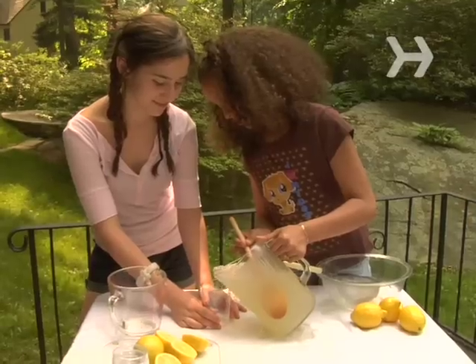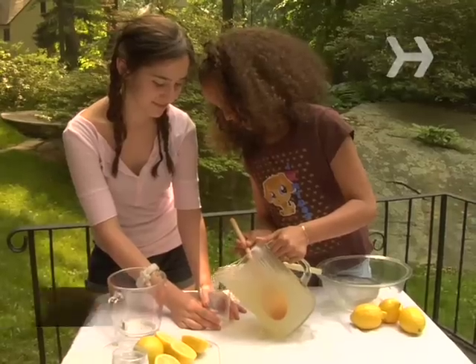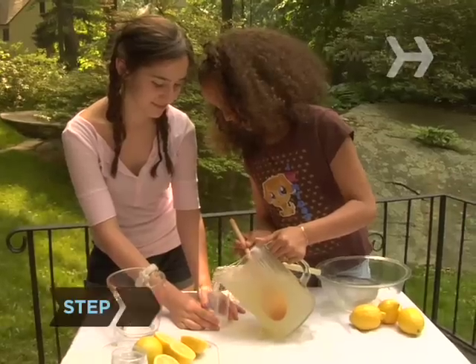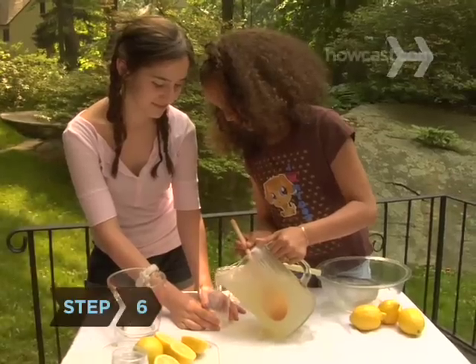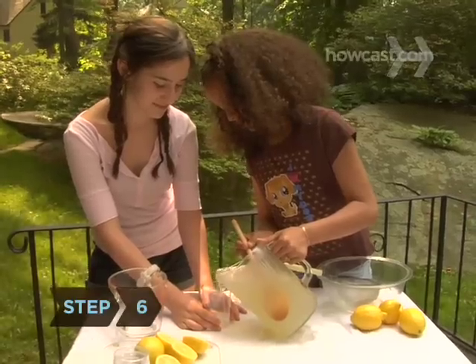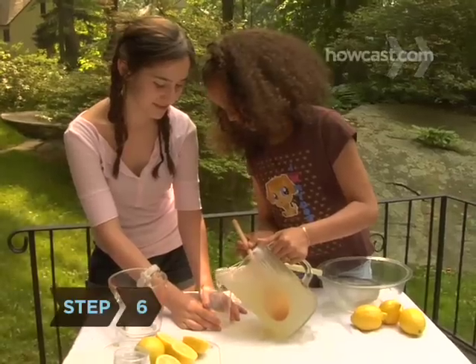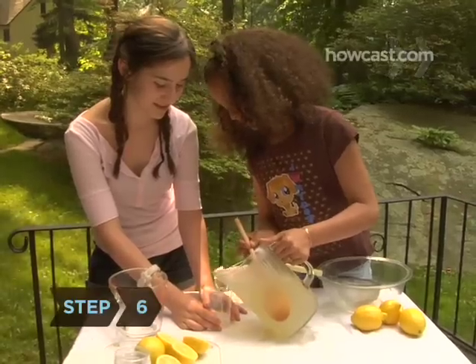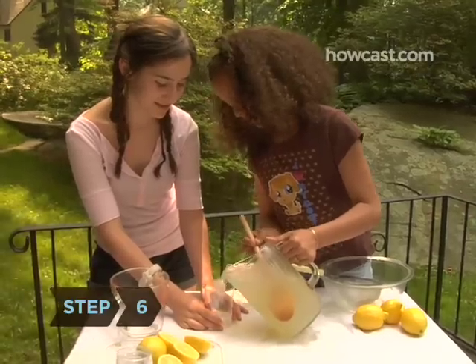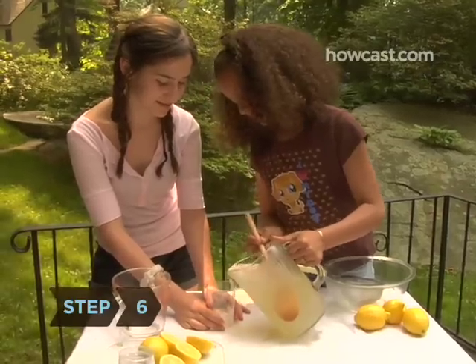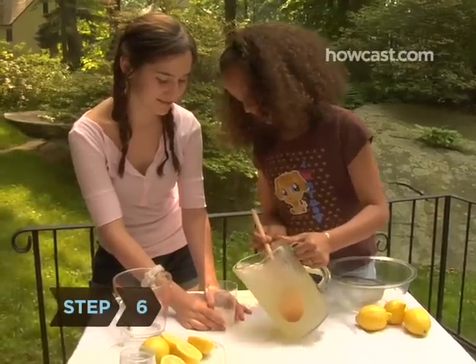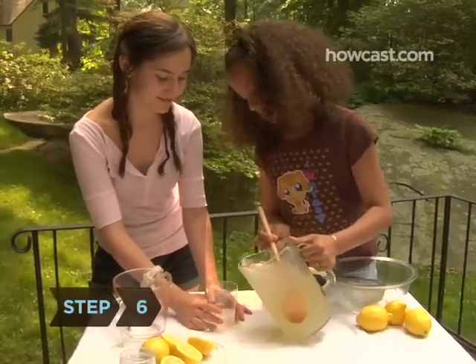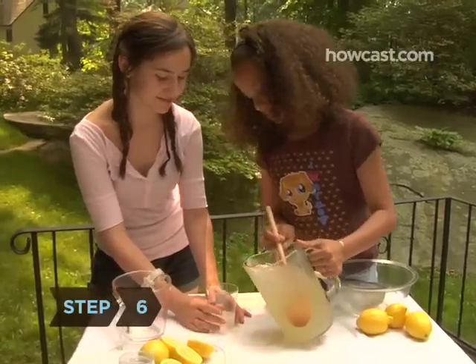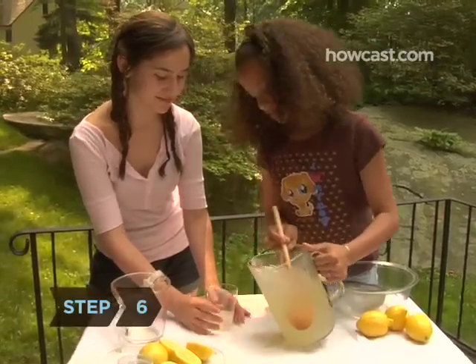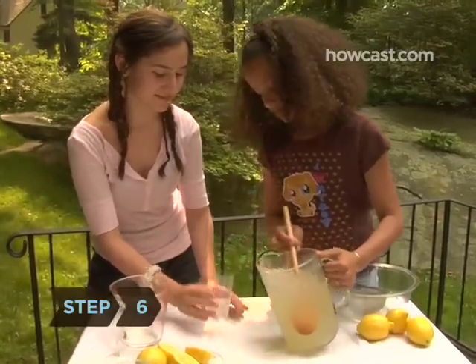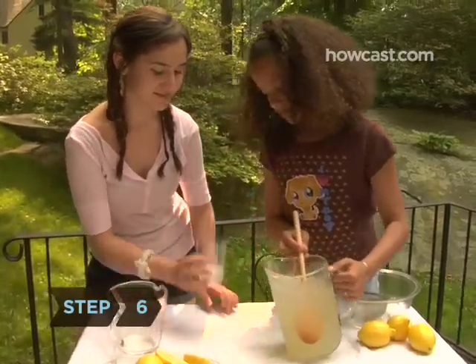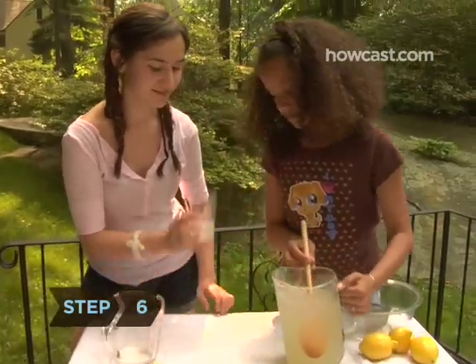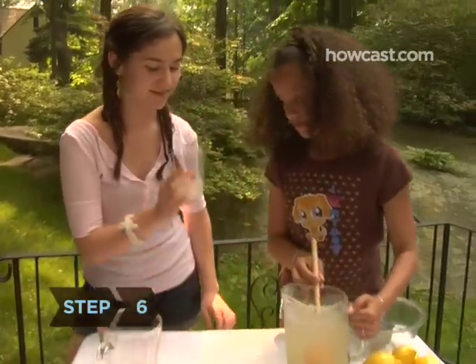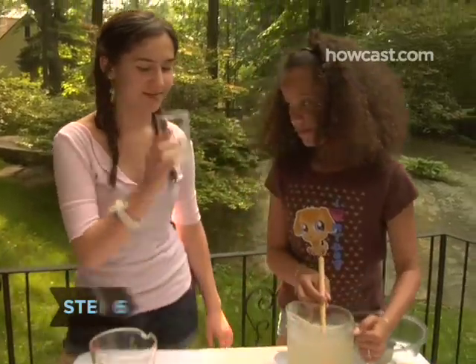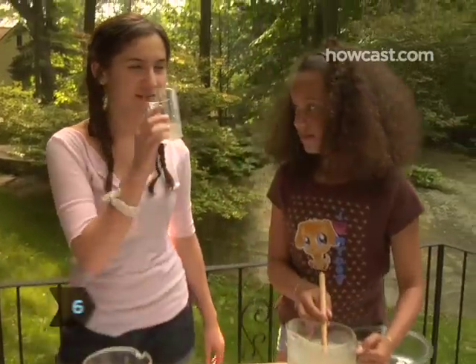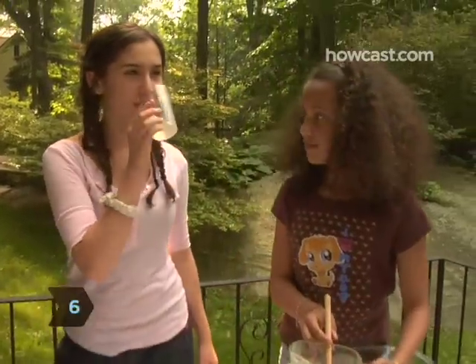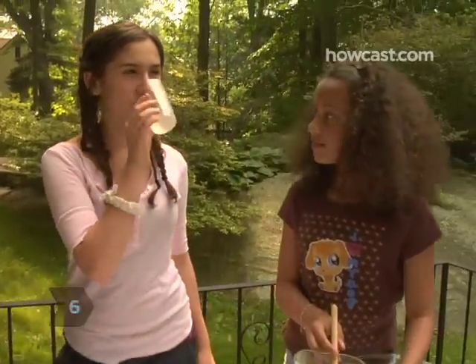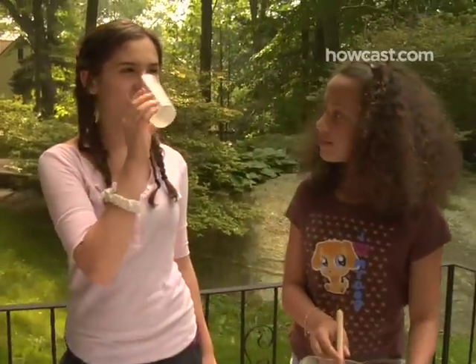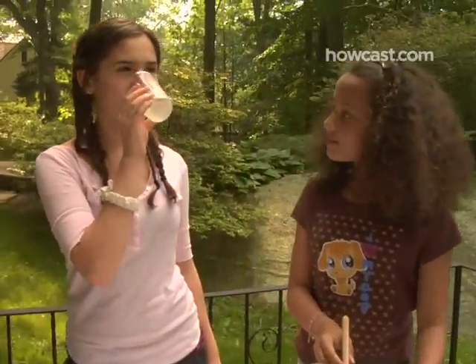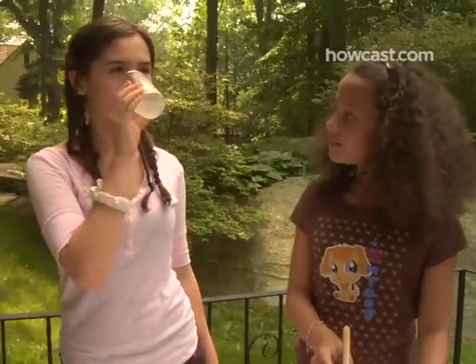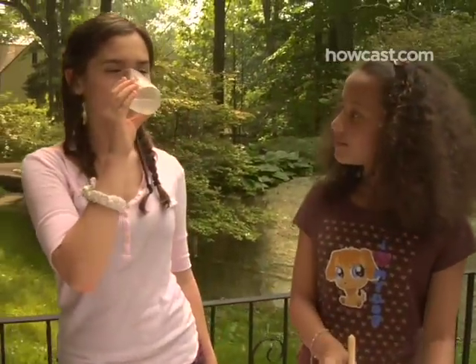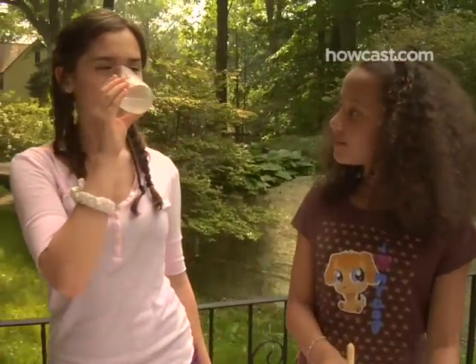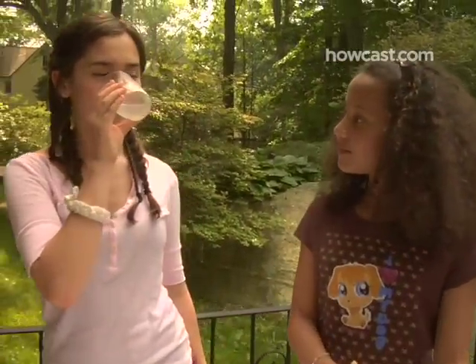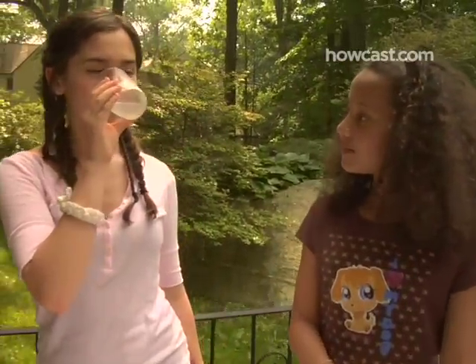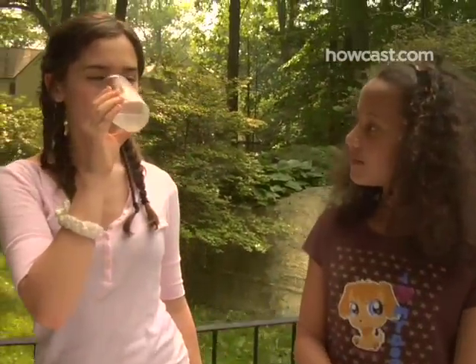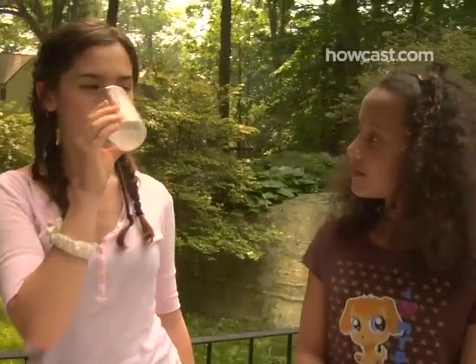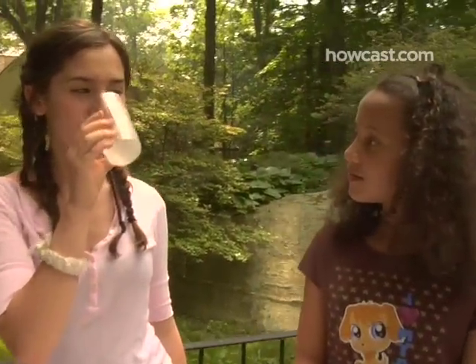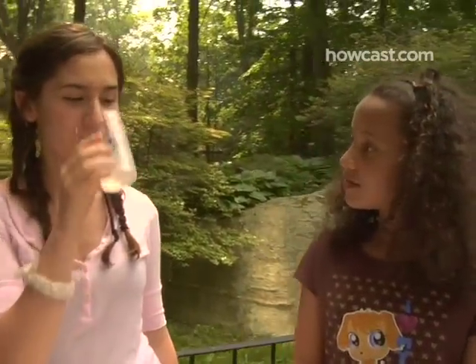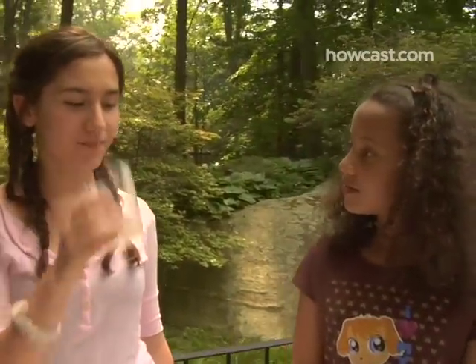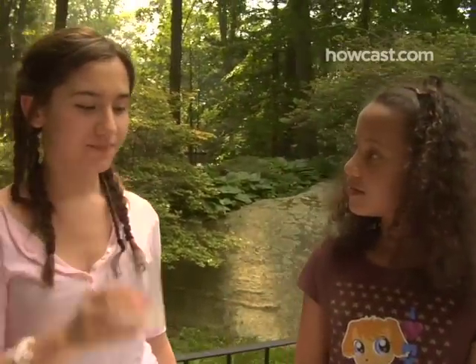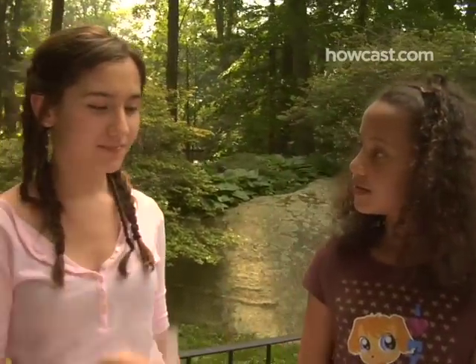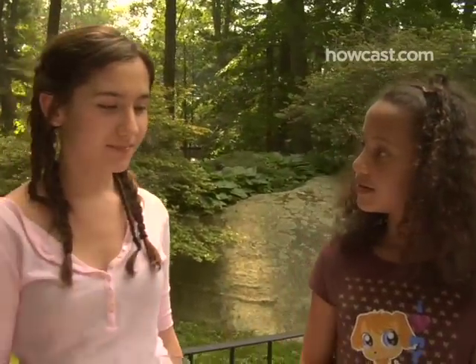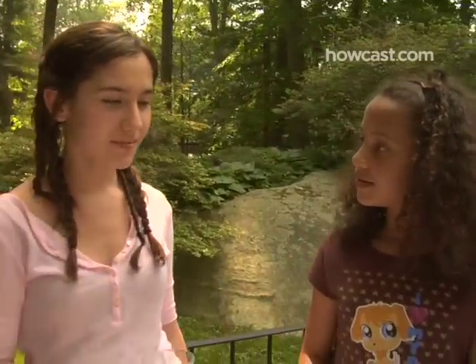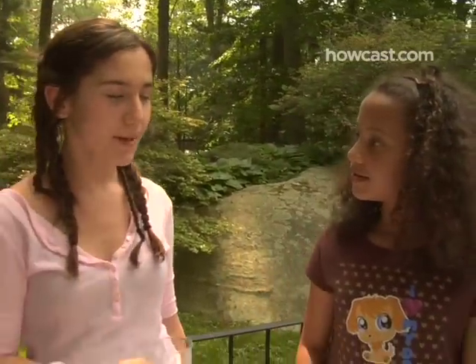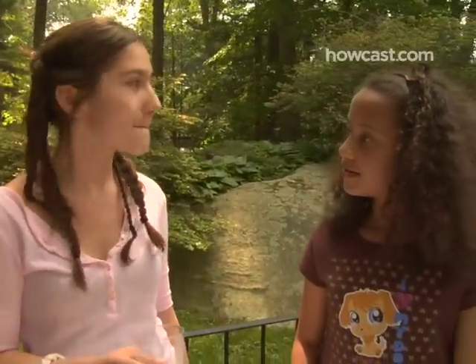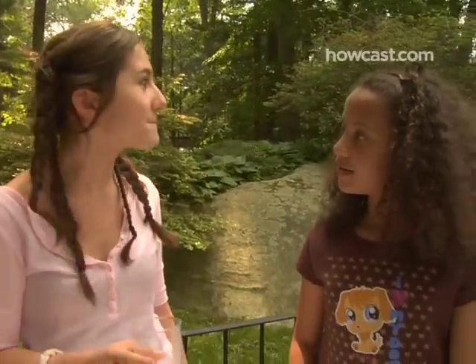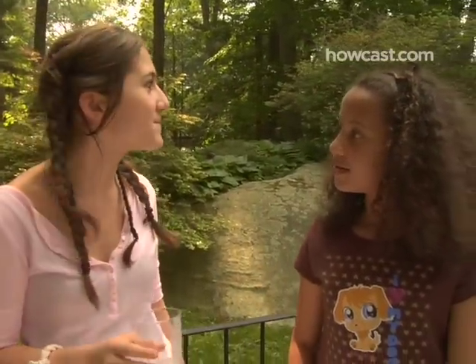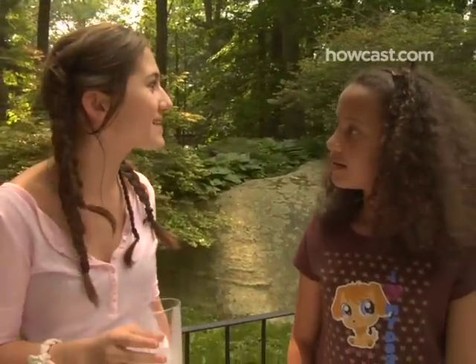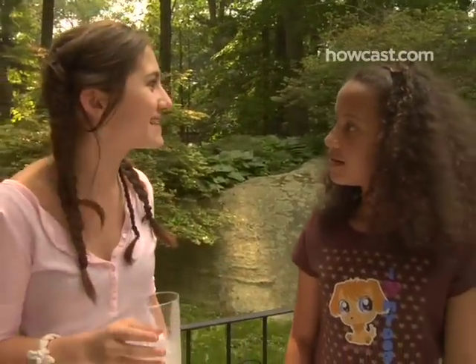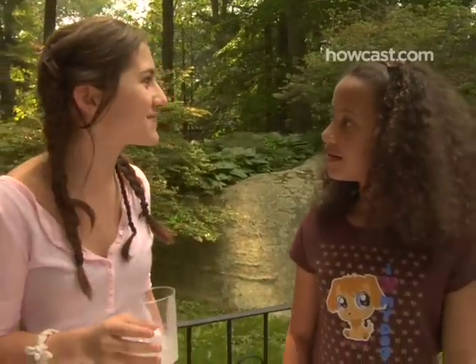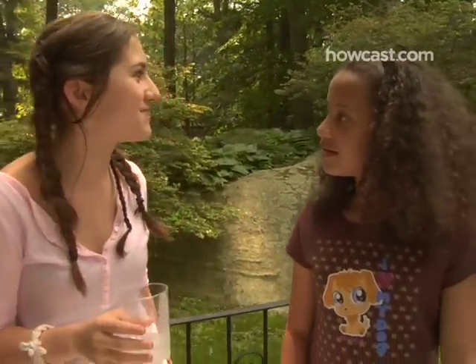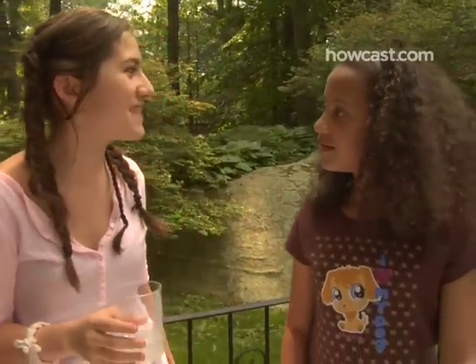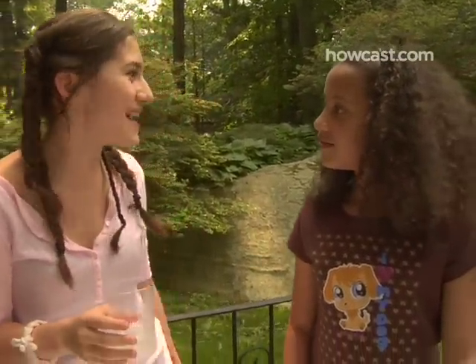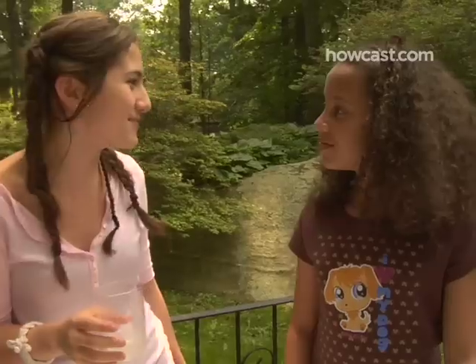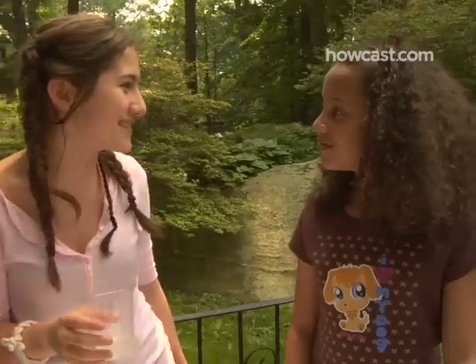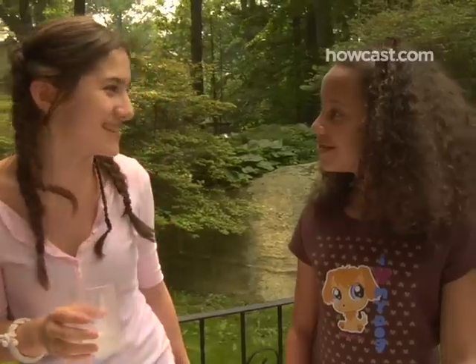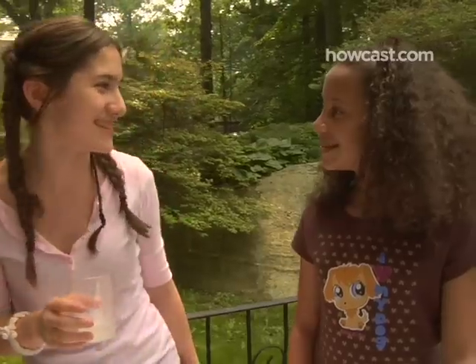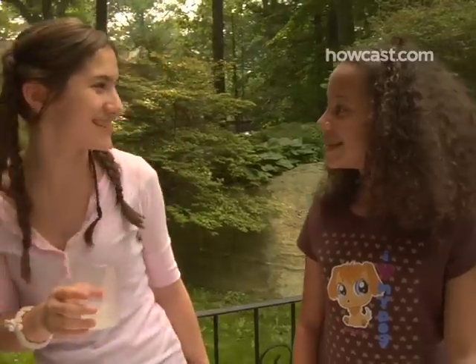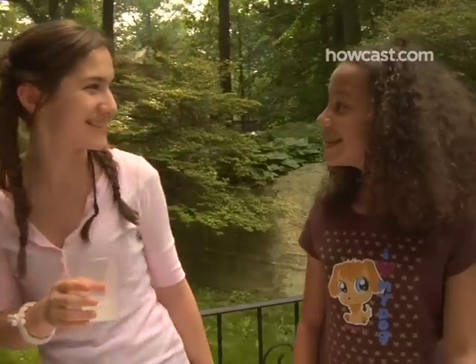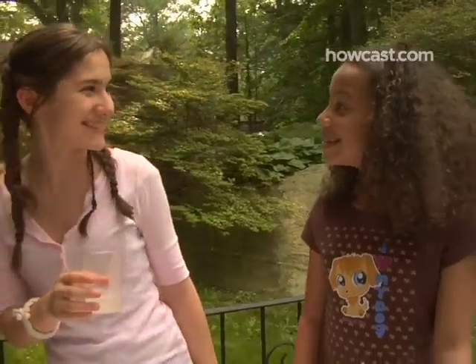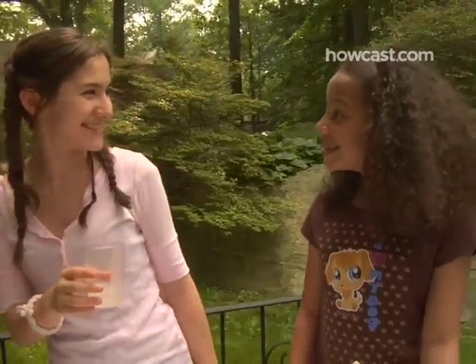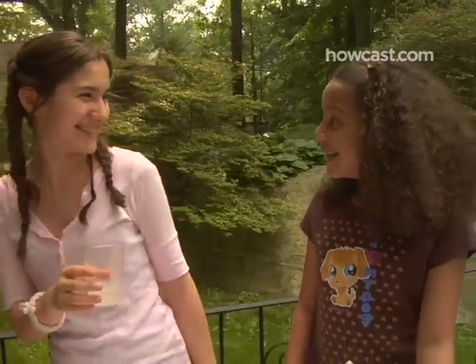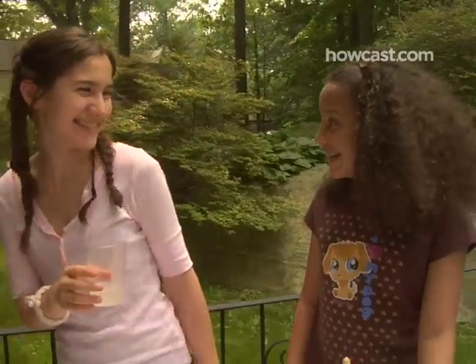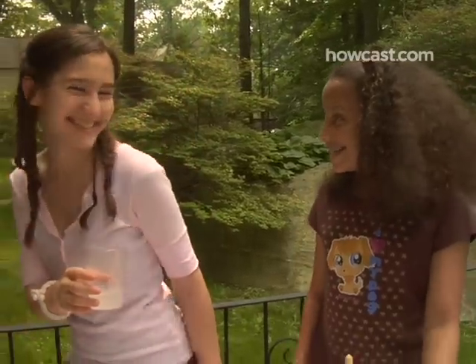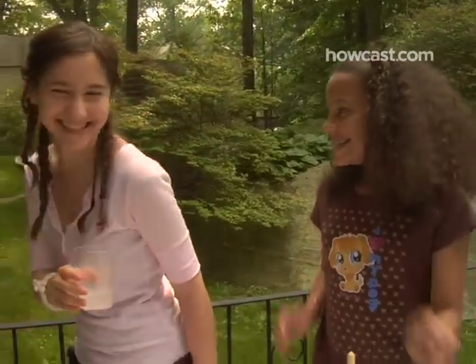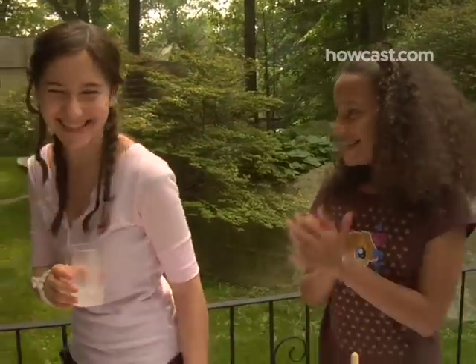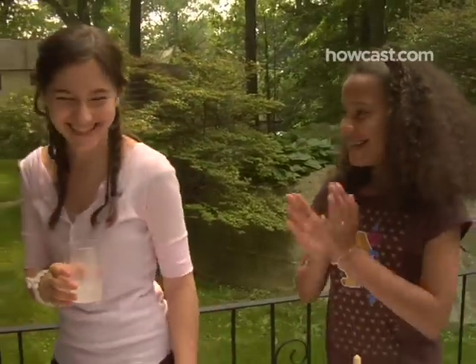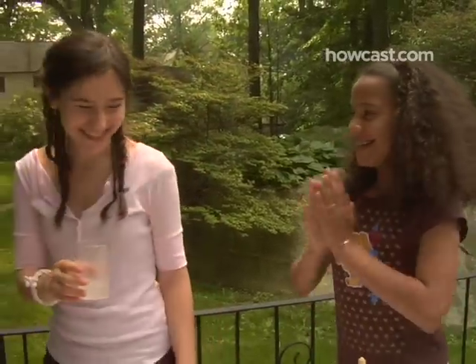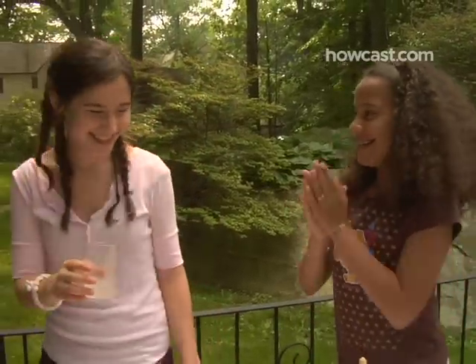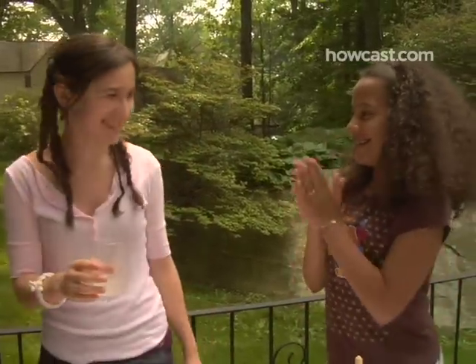Step 6. Now comes the fun part—drink it! You've got to make sure it tastes good, but don't drink too much or you'll have to mix up some more.